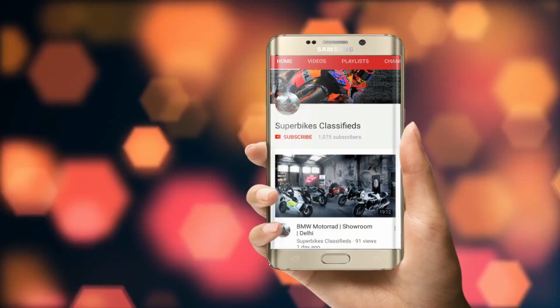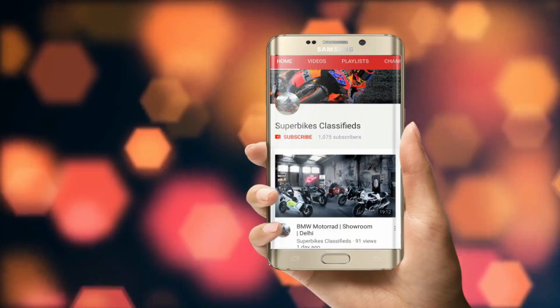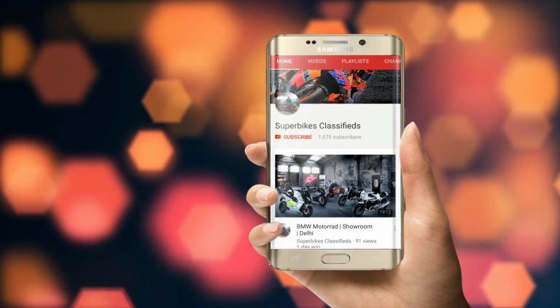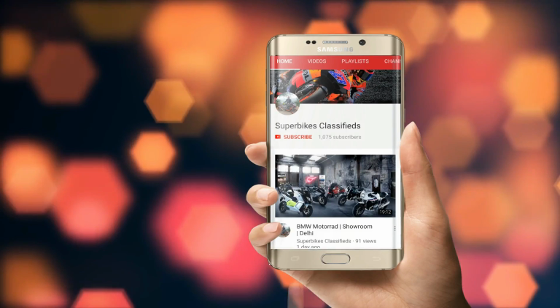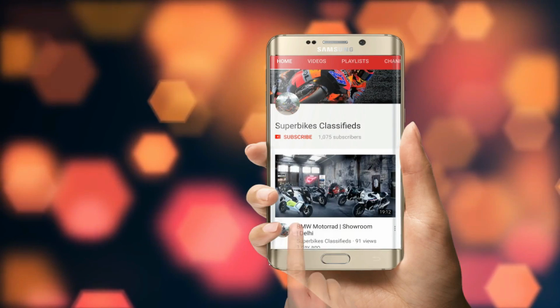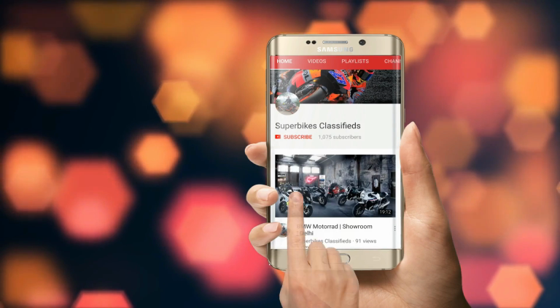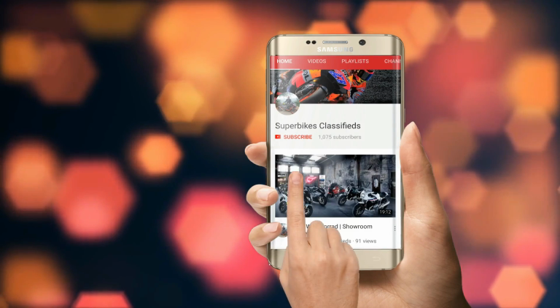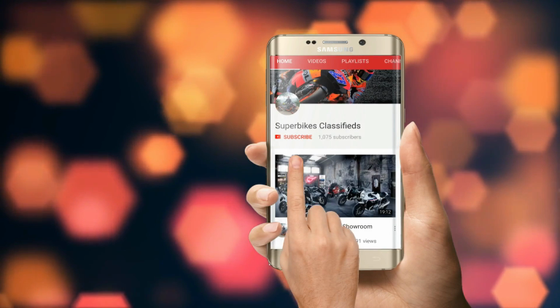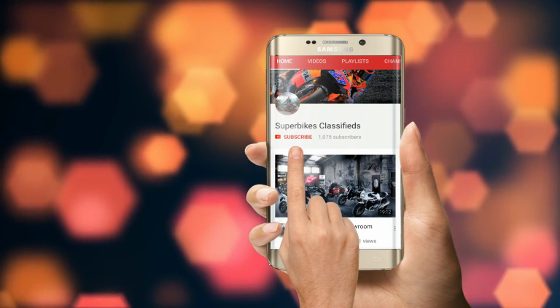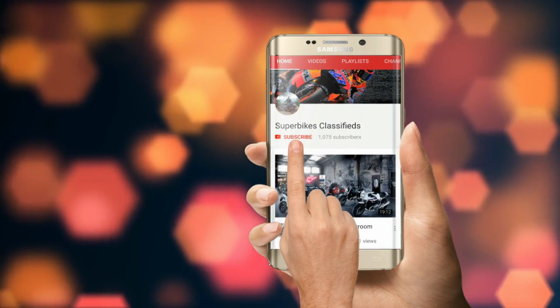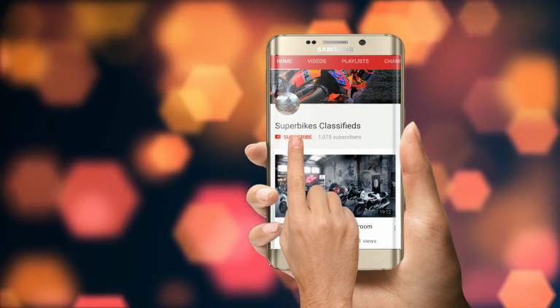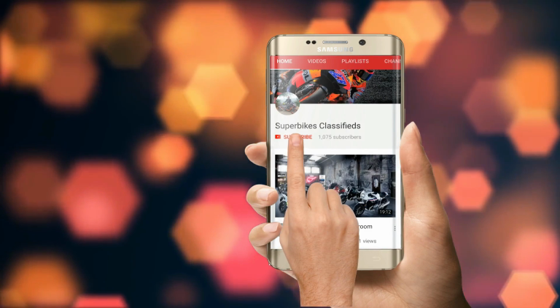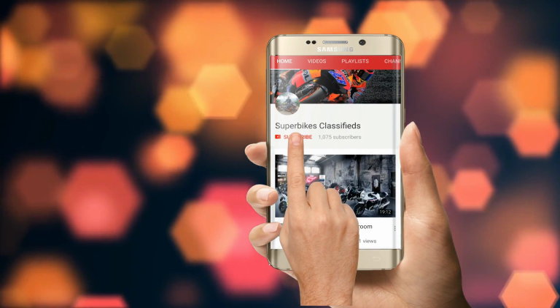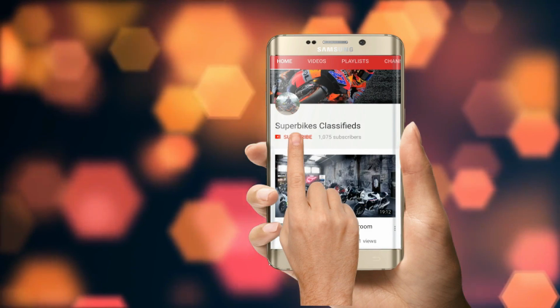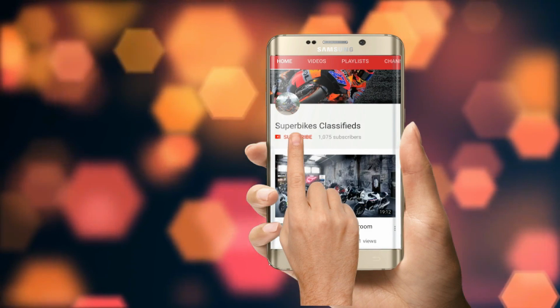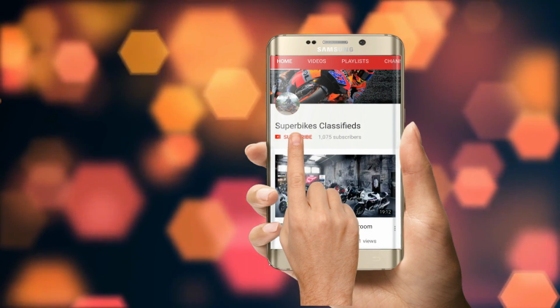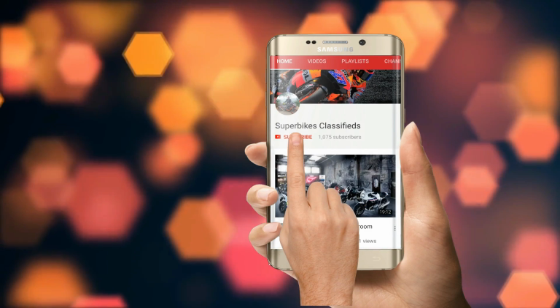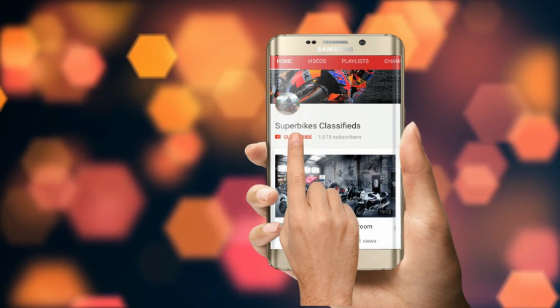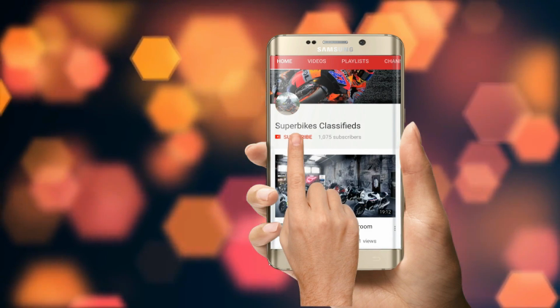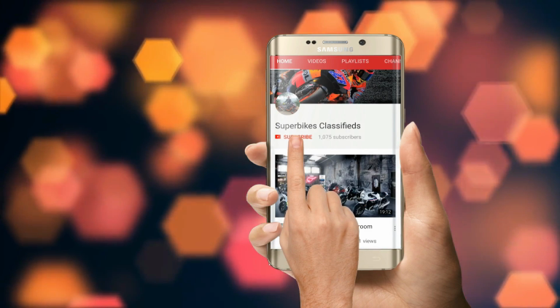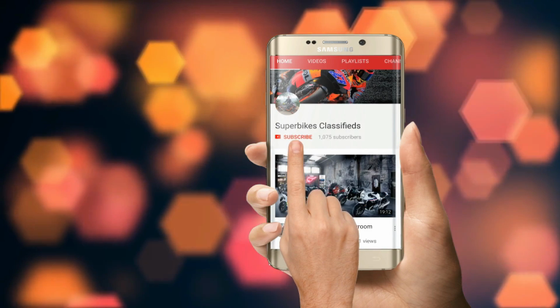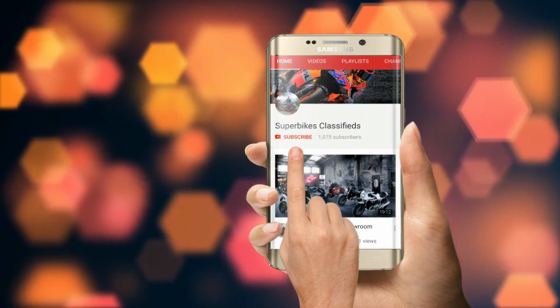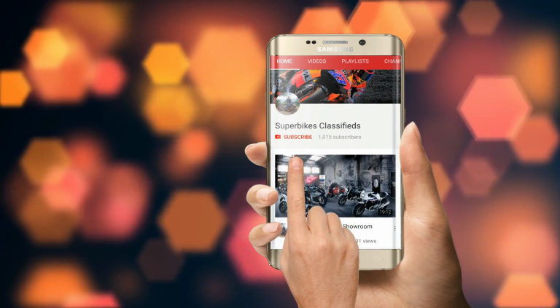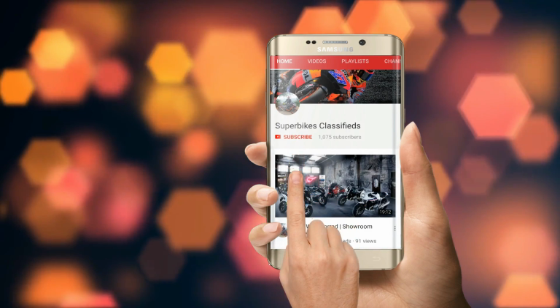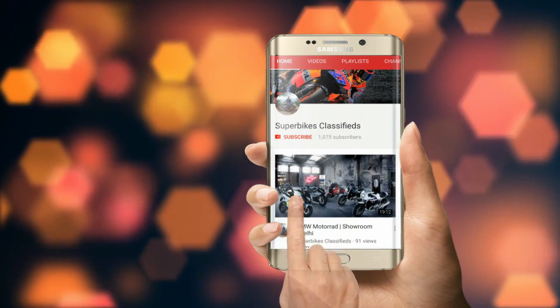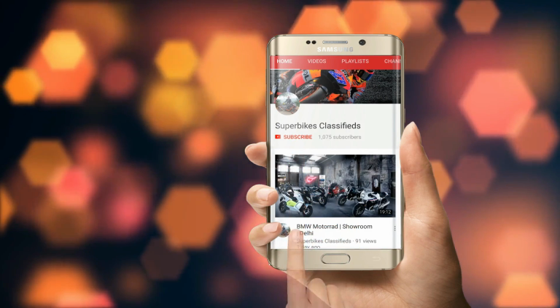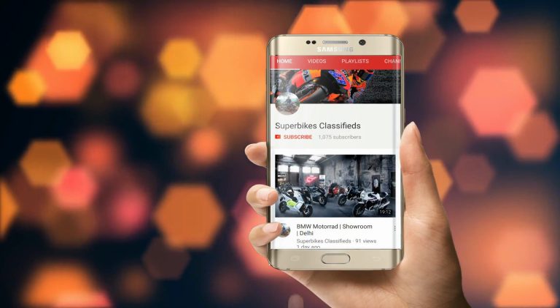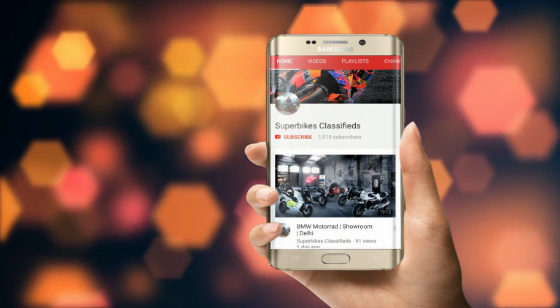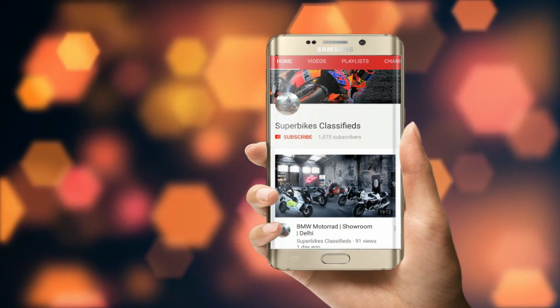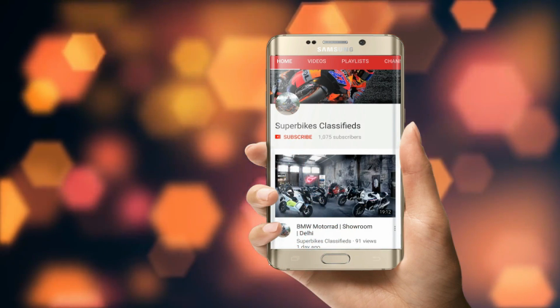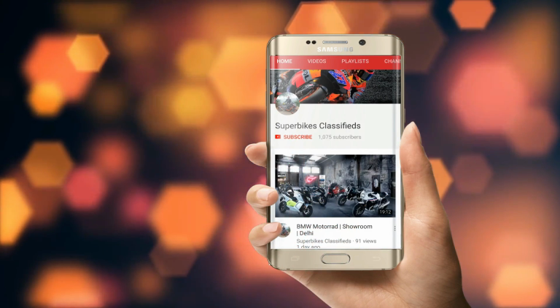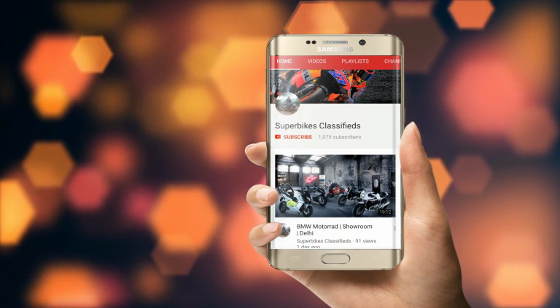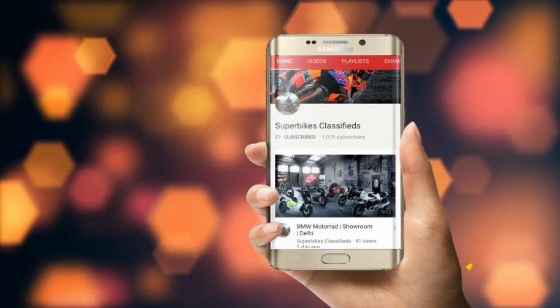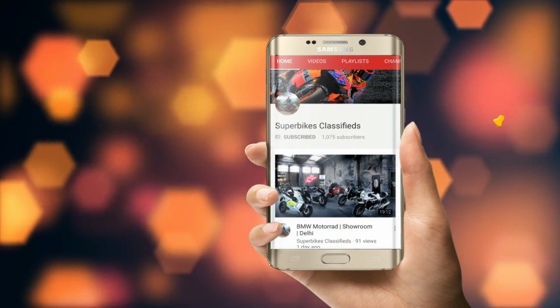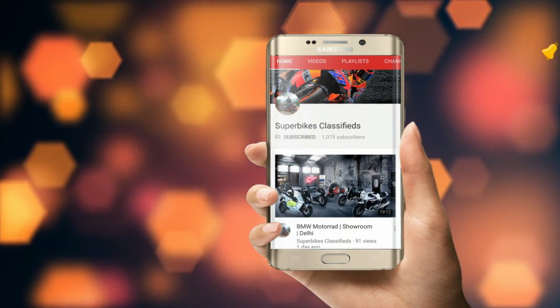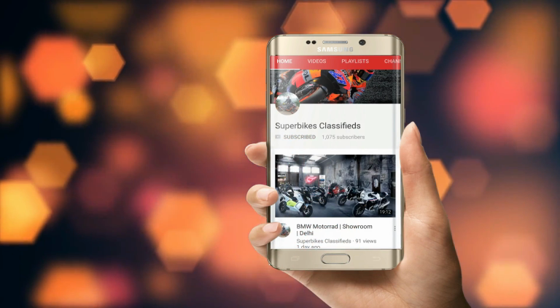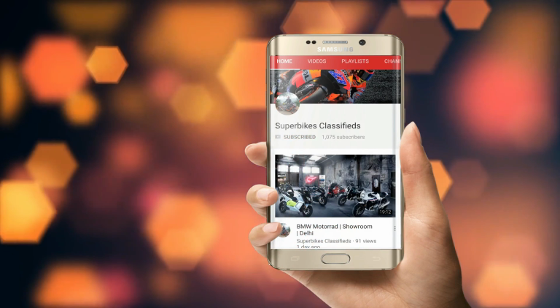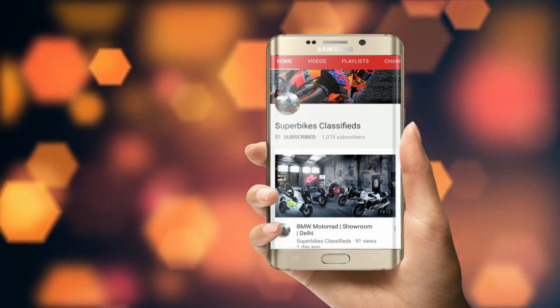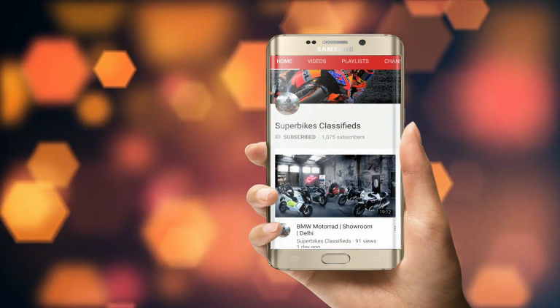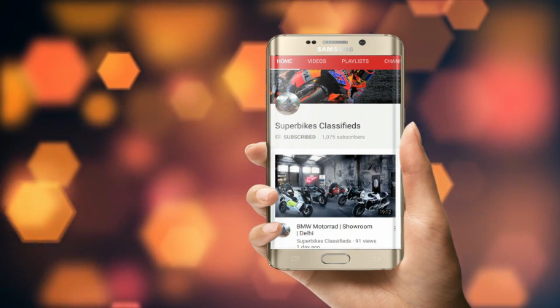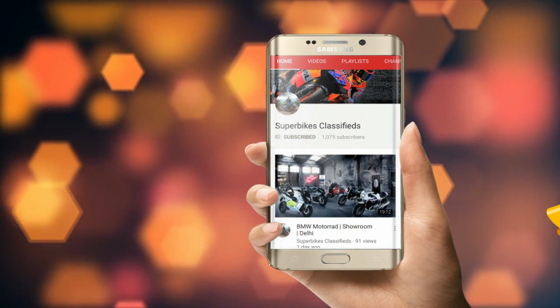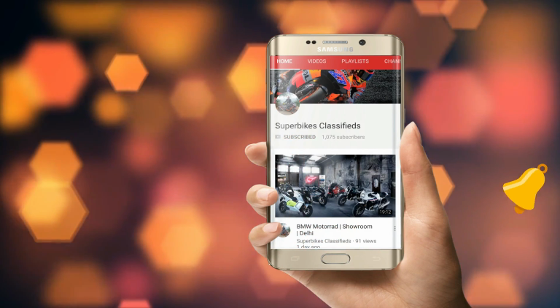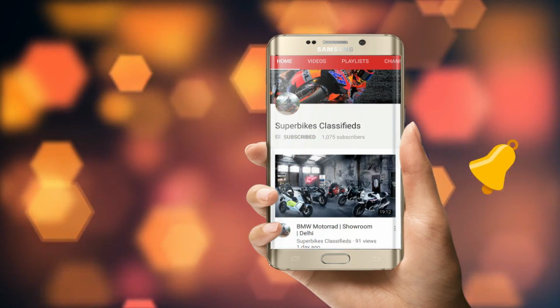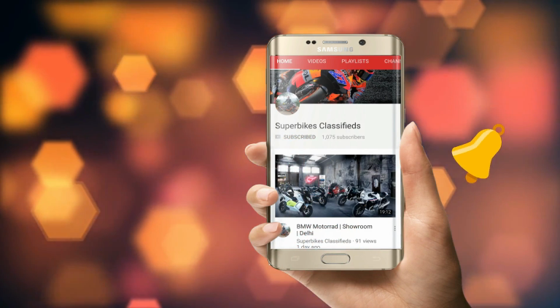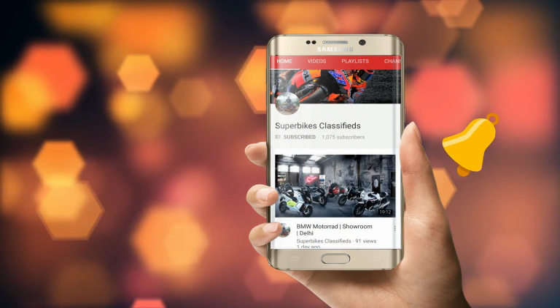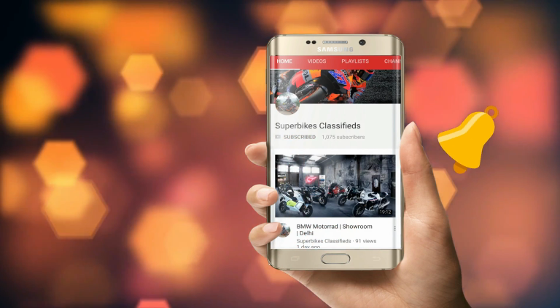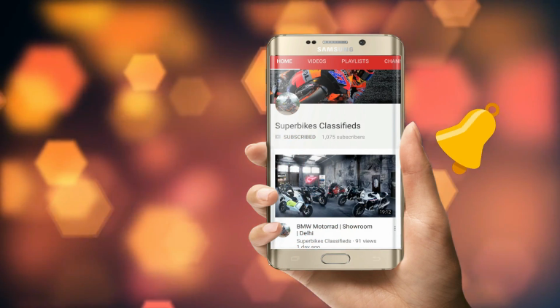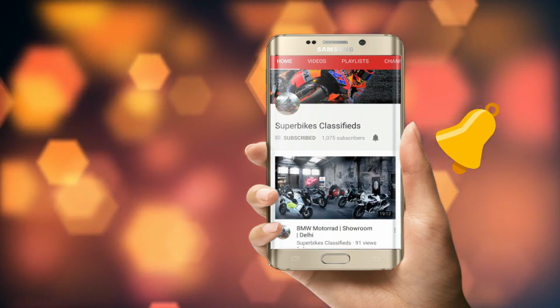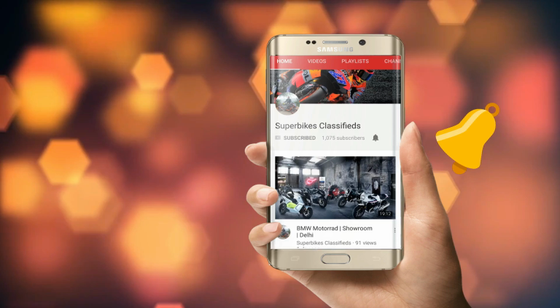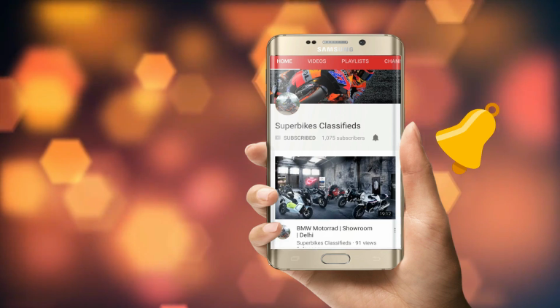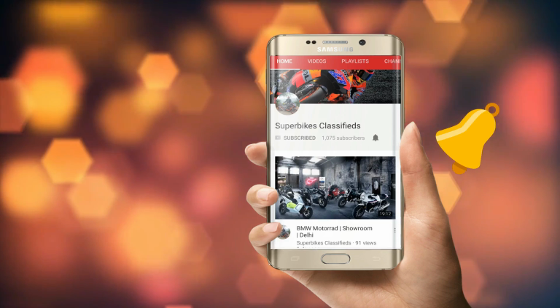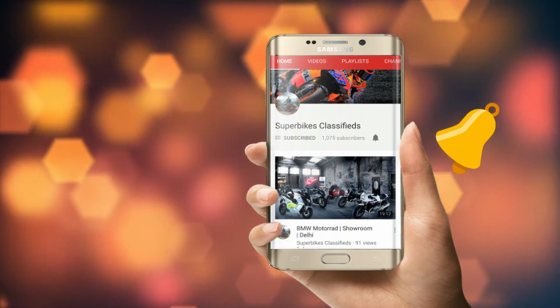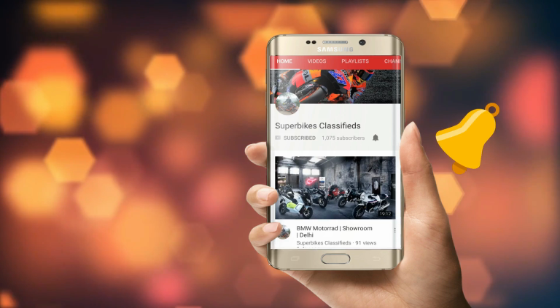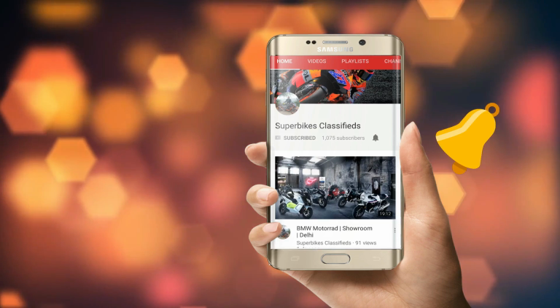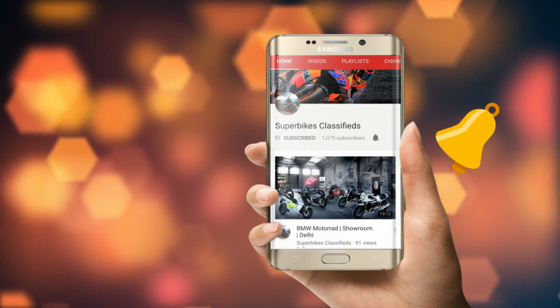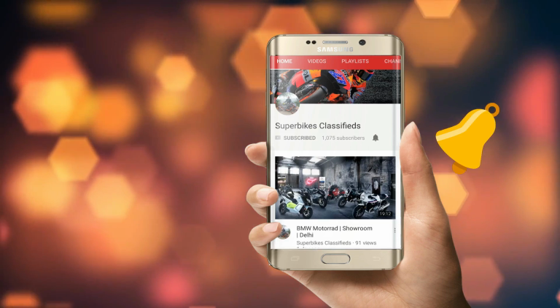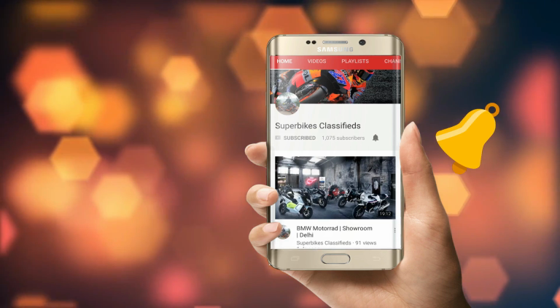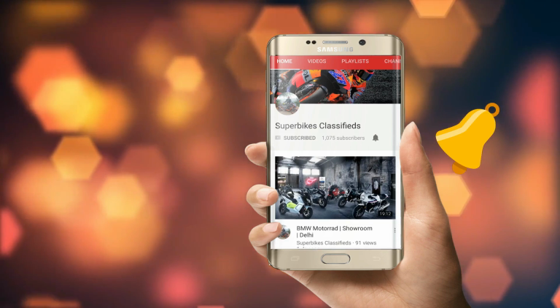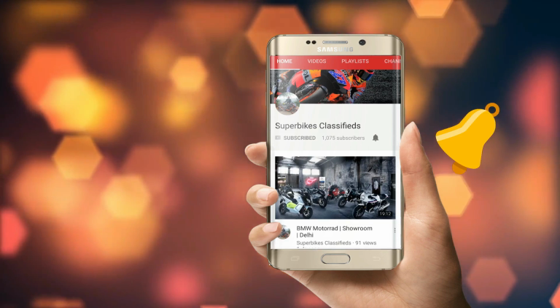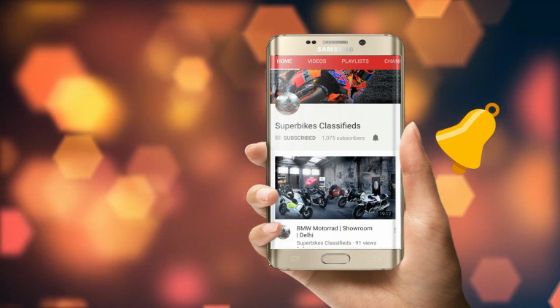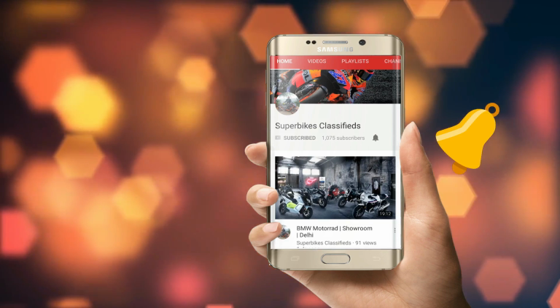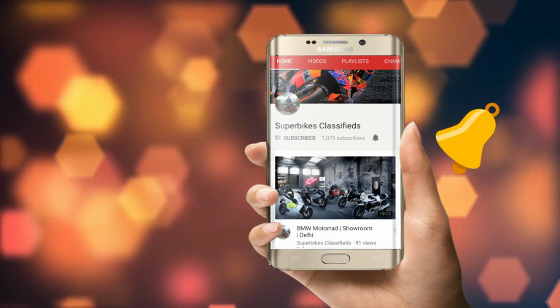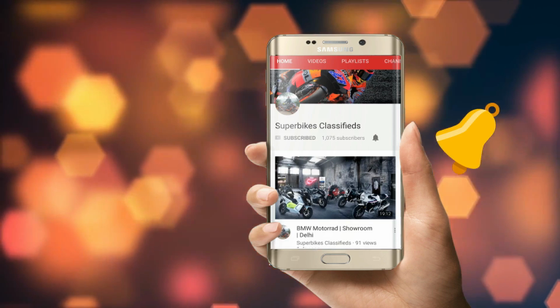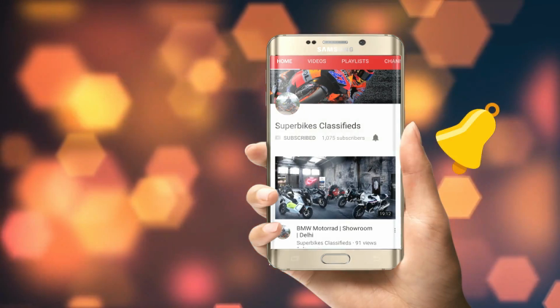Hey guys, subscribe to Supervice Classified, press the bell icon and never miss a video from Supervice Classified.